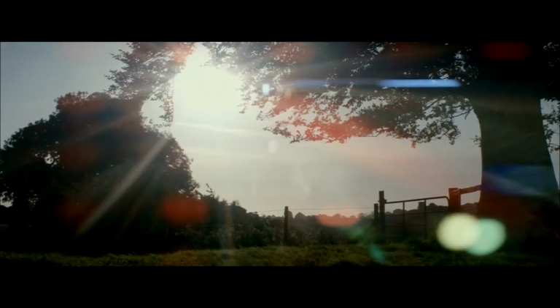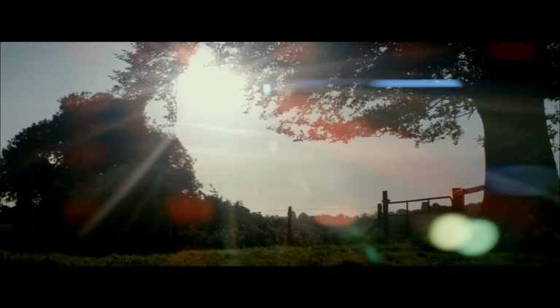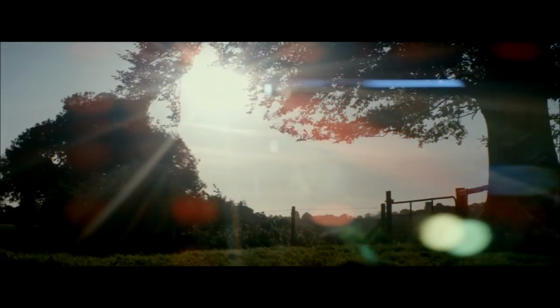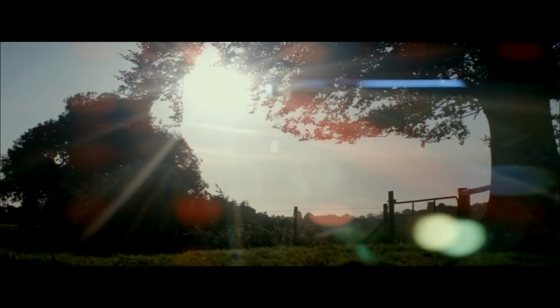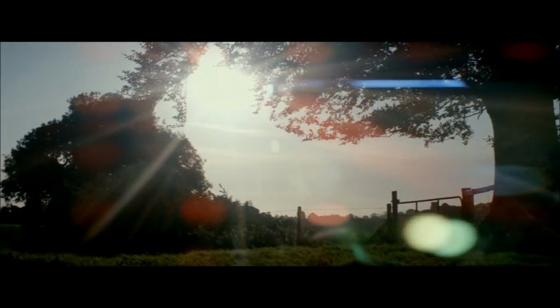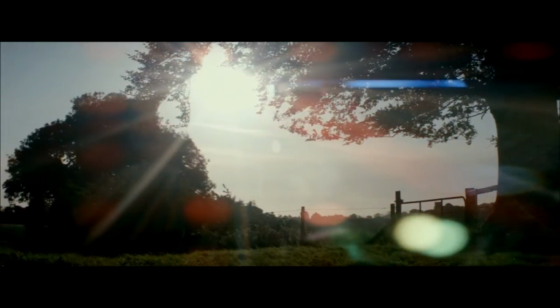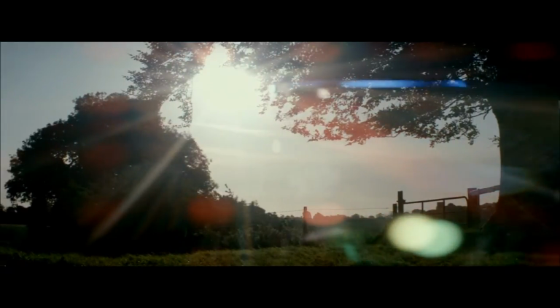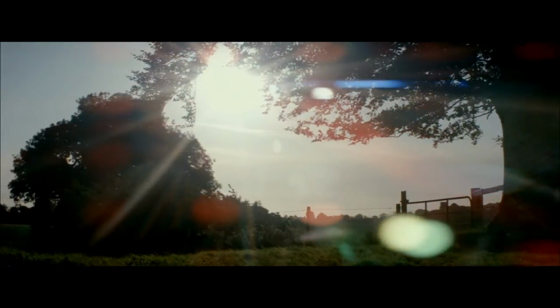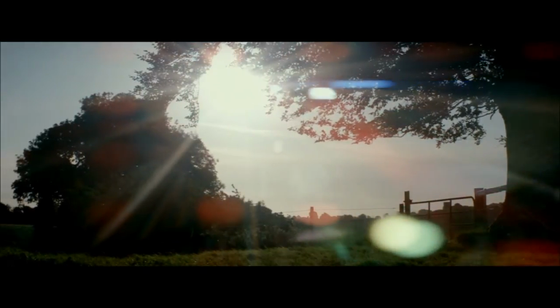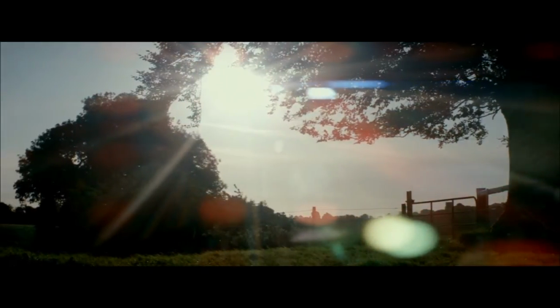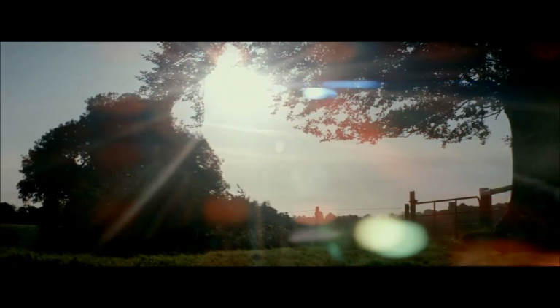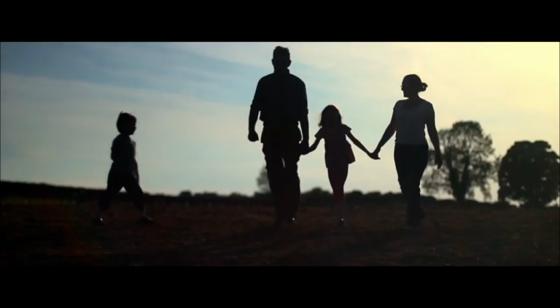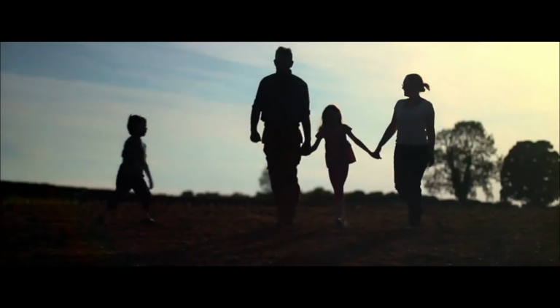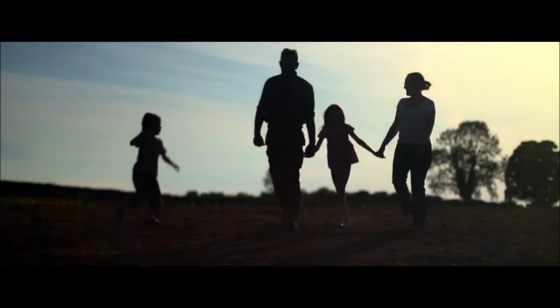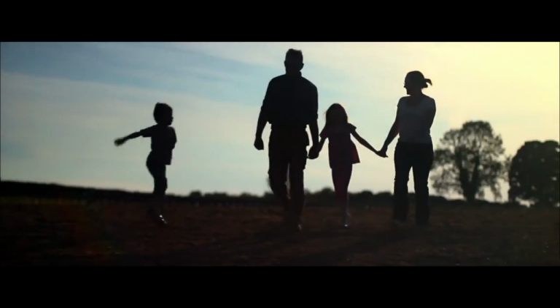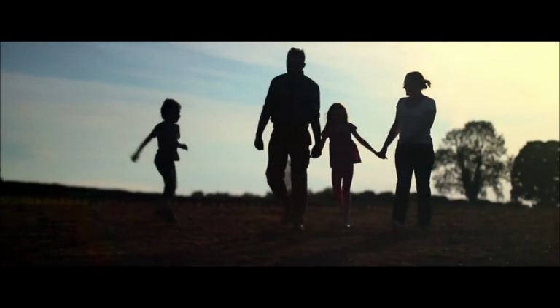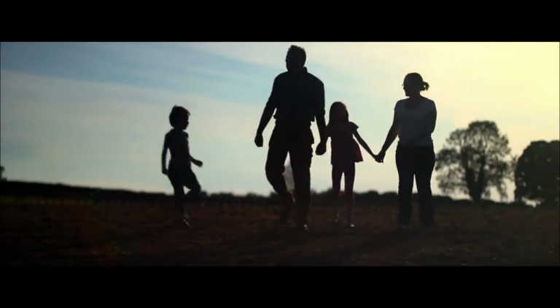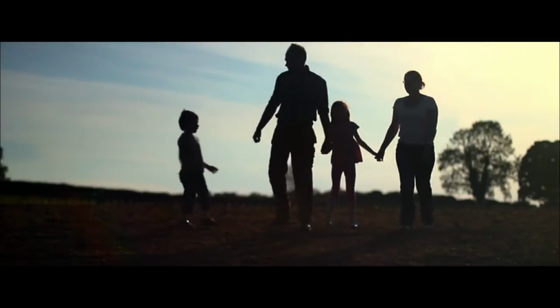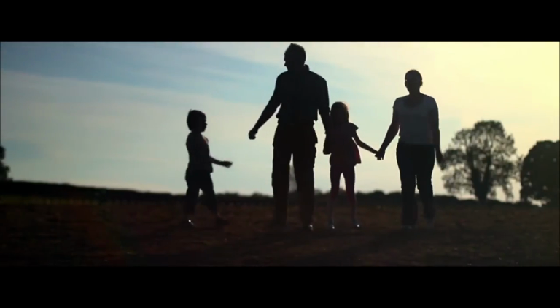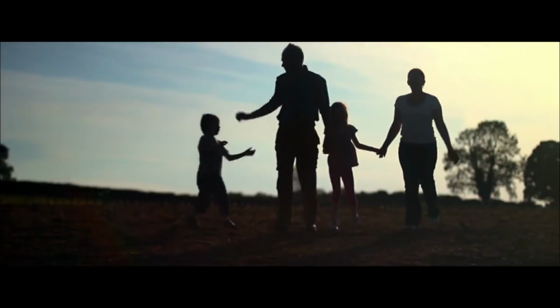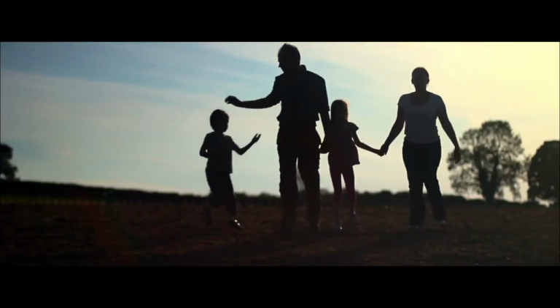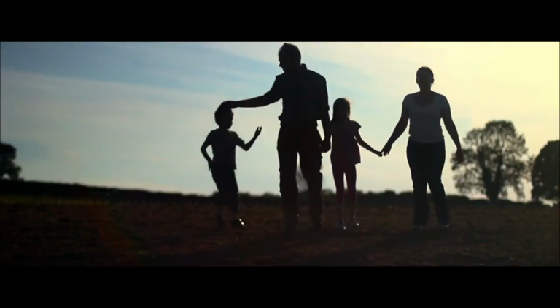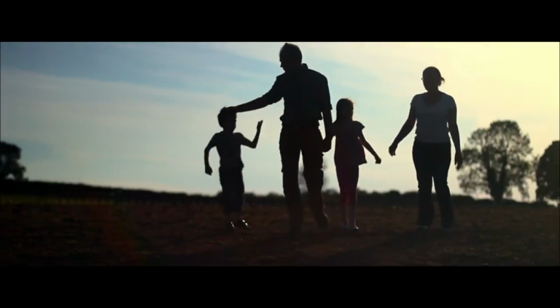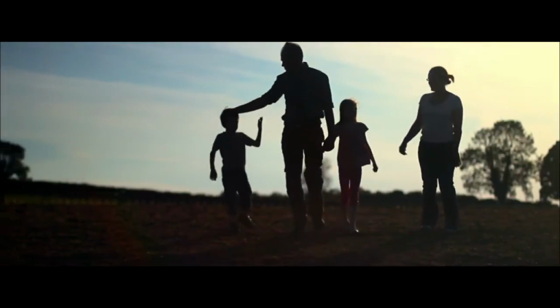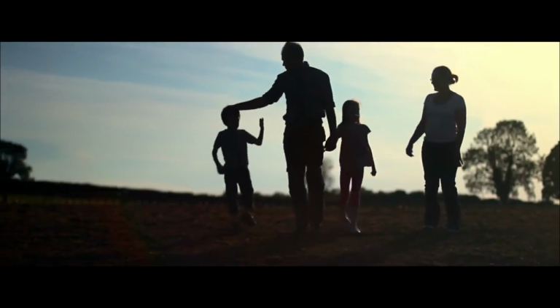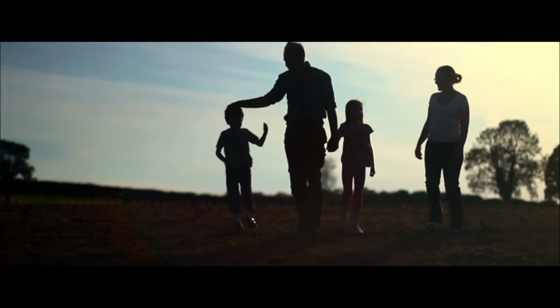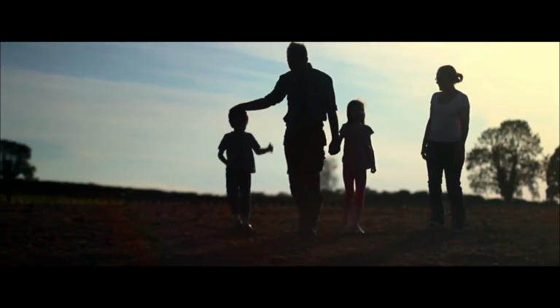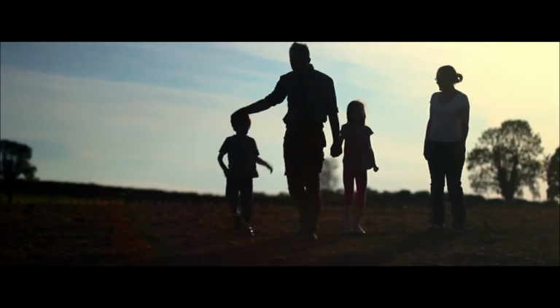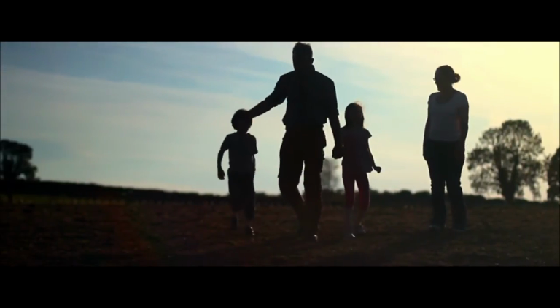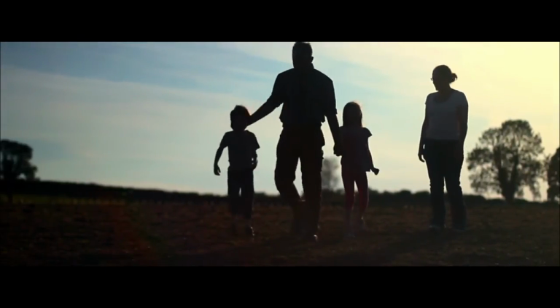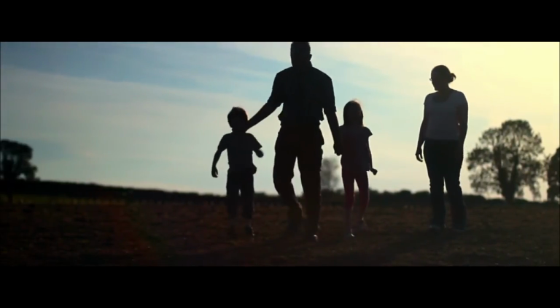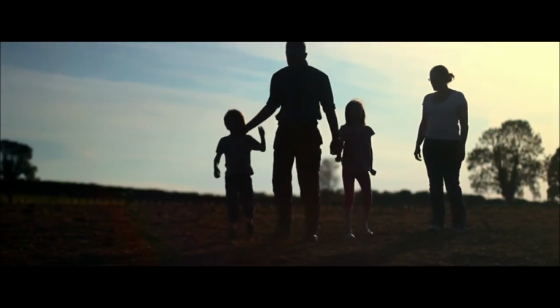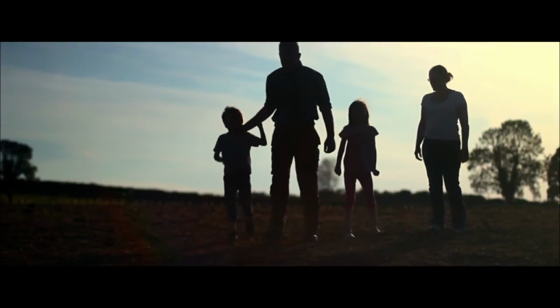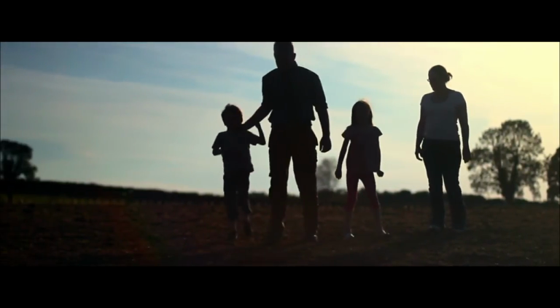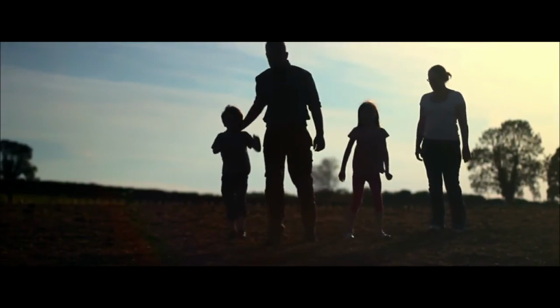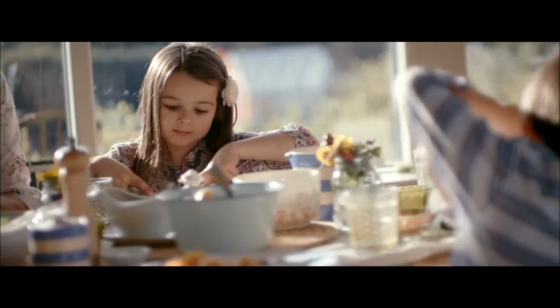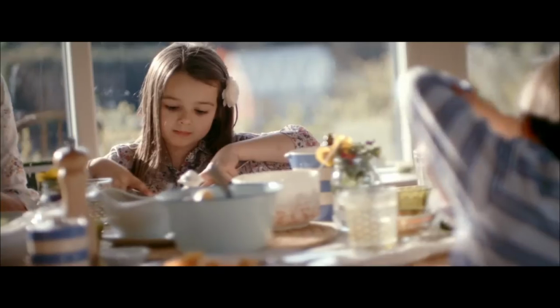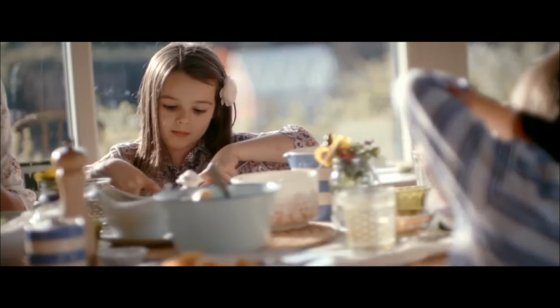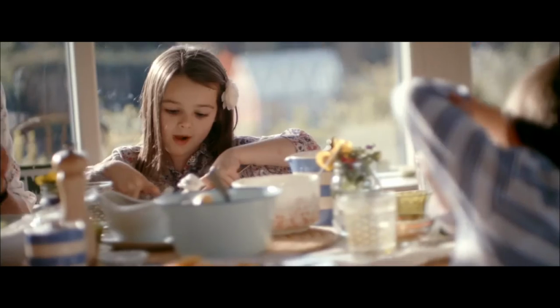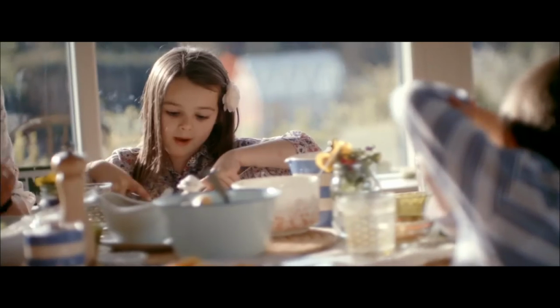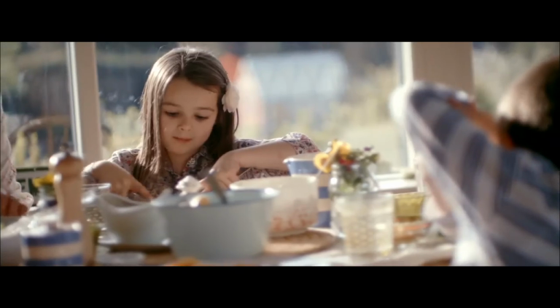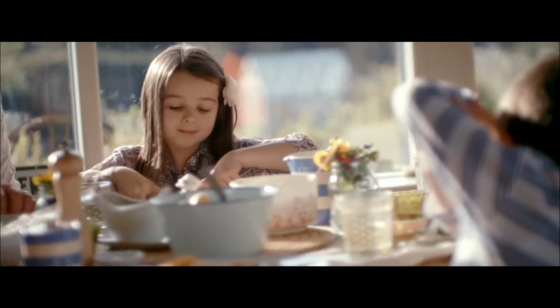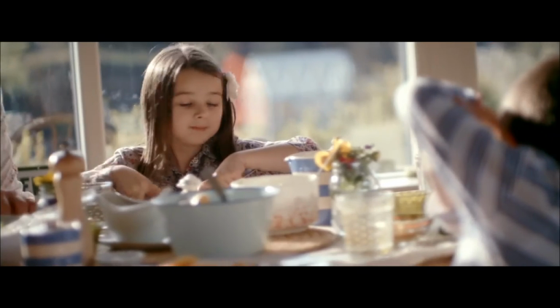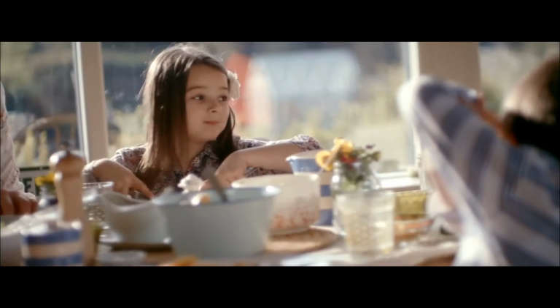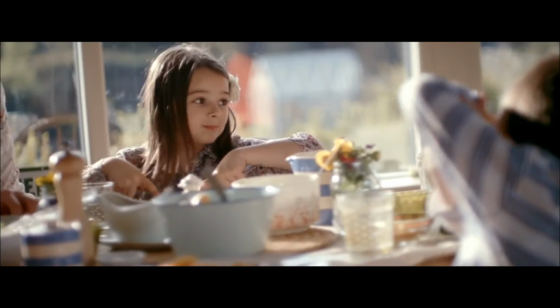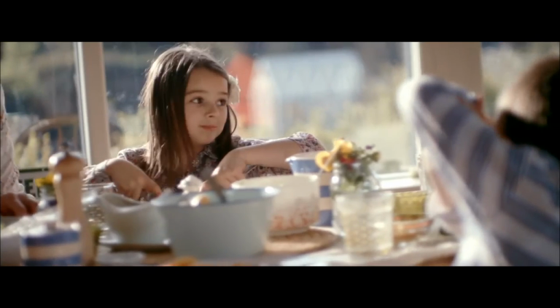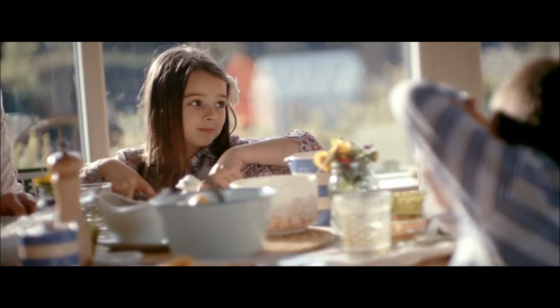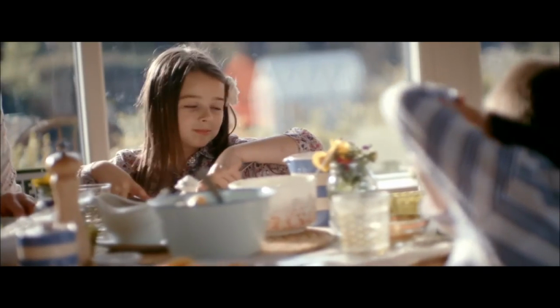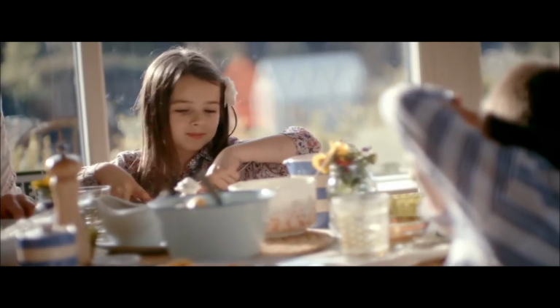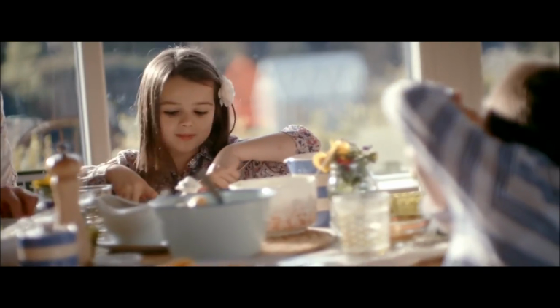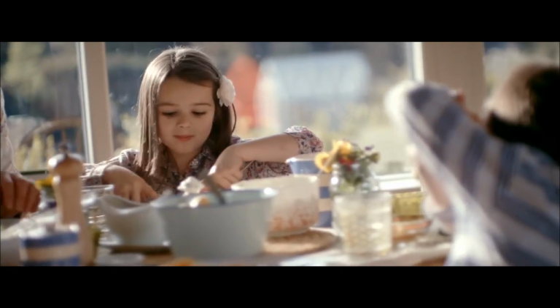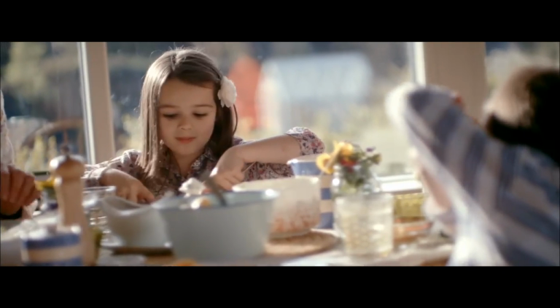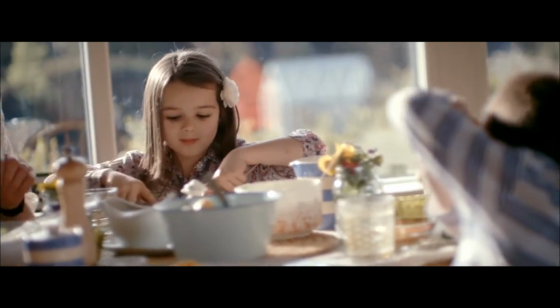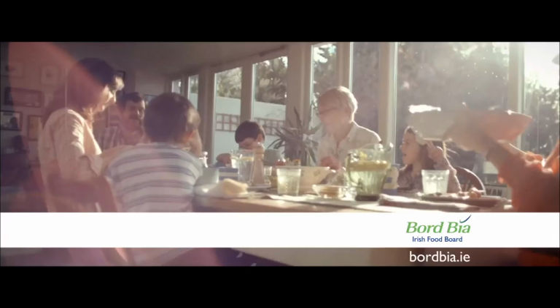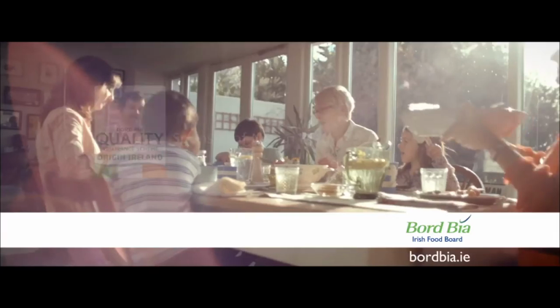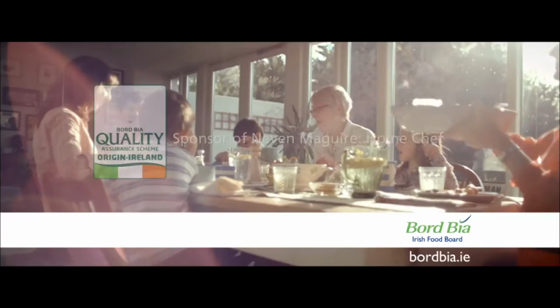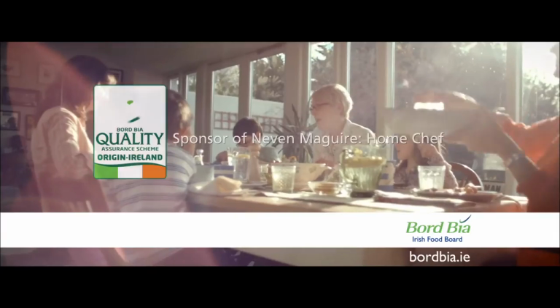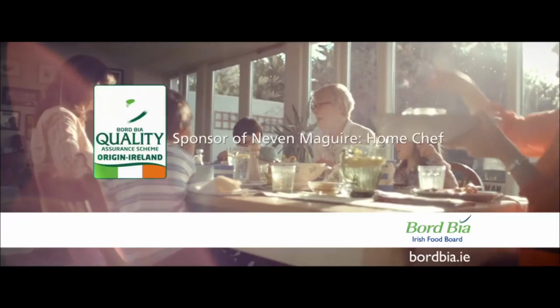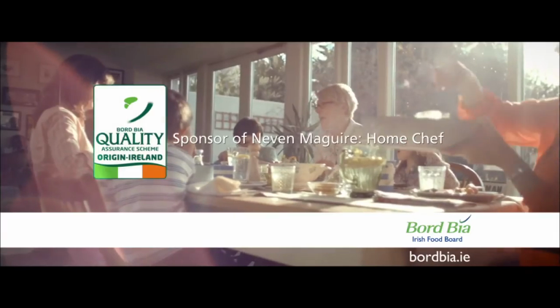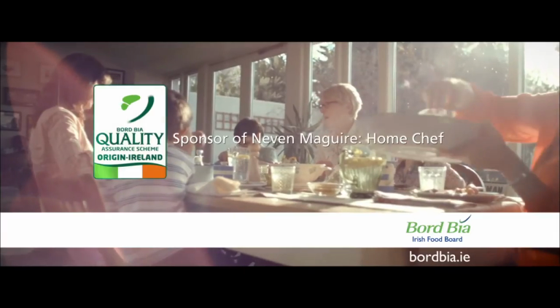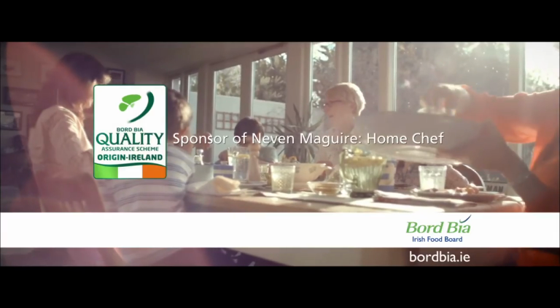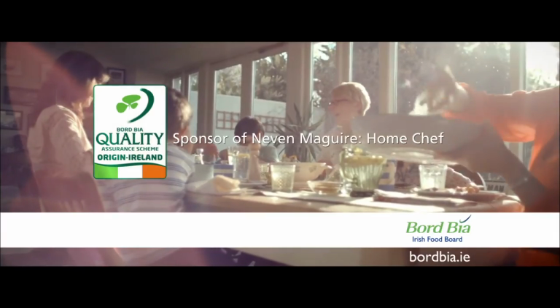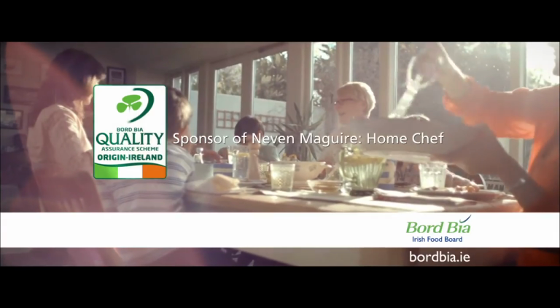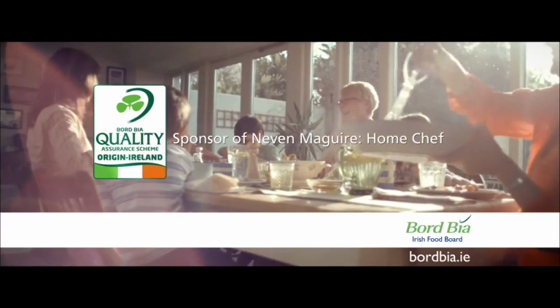The Bord Bia Quality Mark — ensuring your food is produced to the highest standards of traceability and care for the environment.